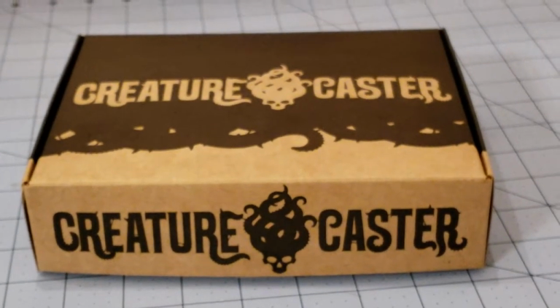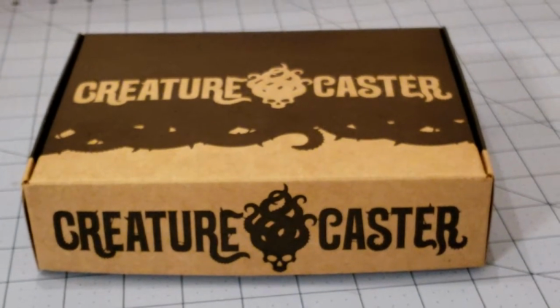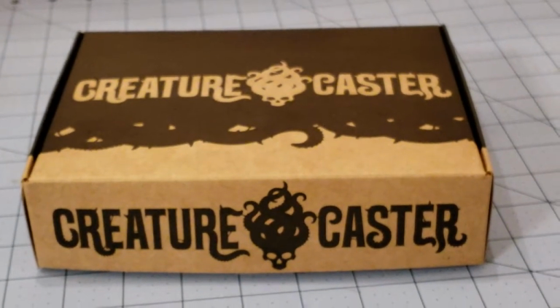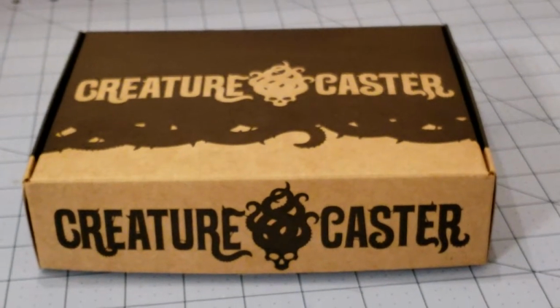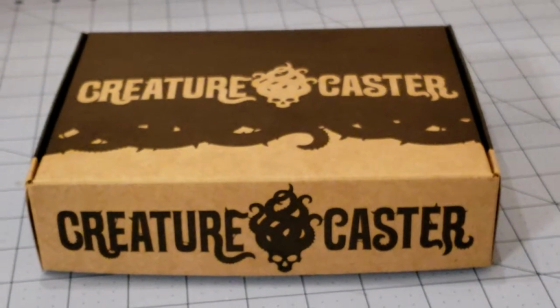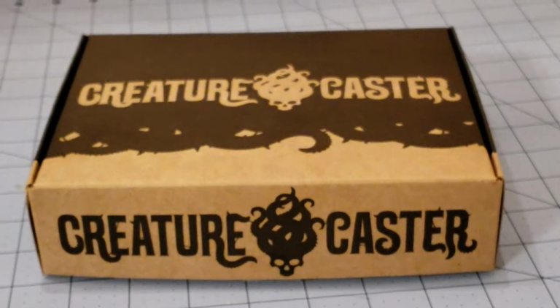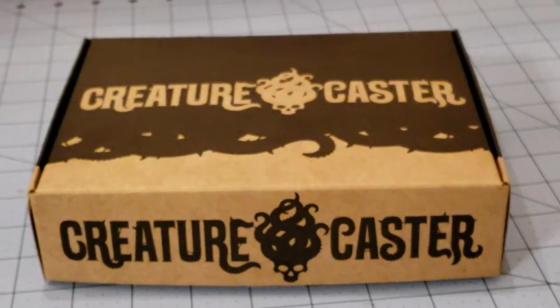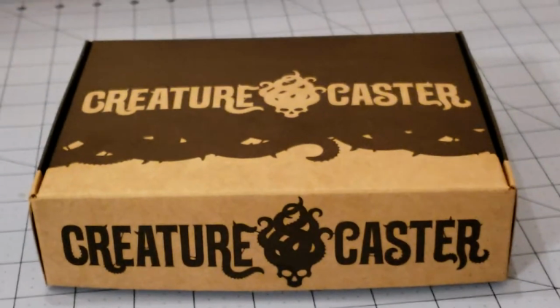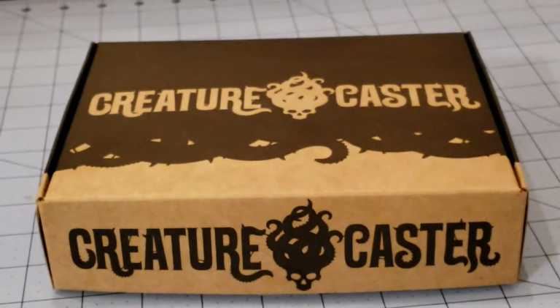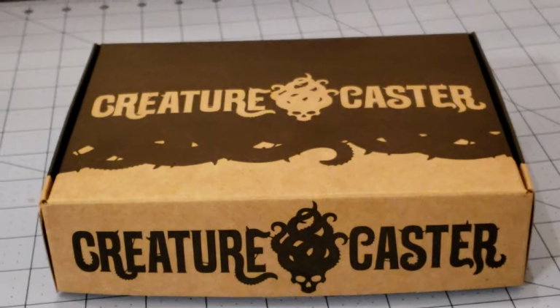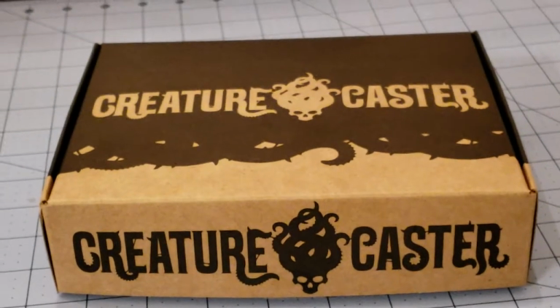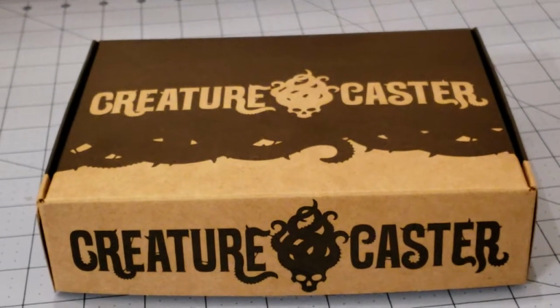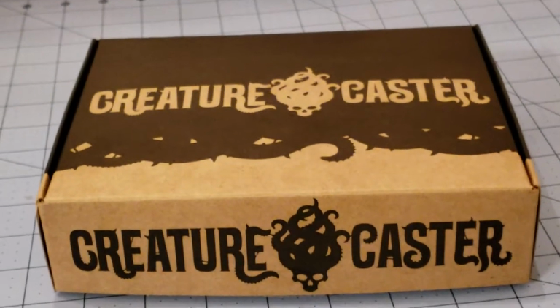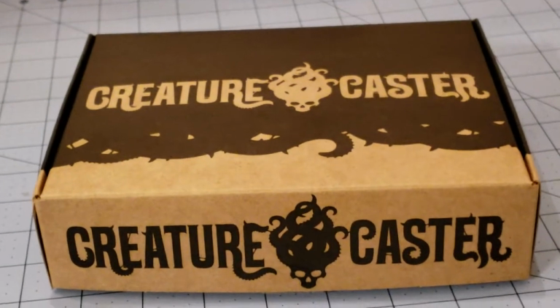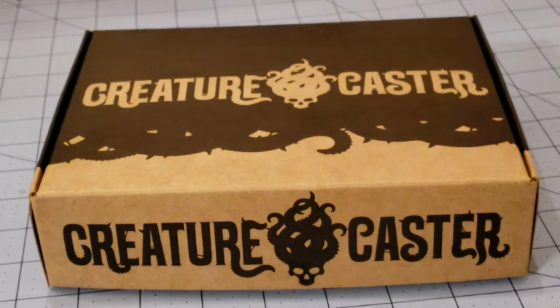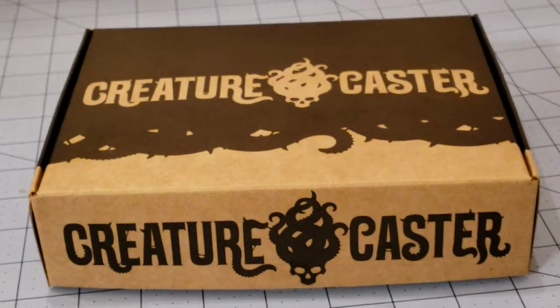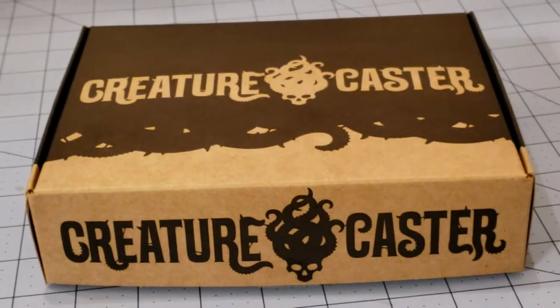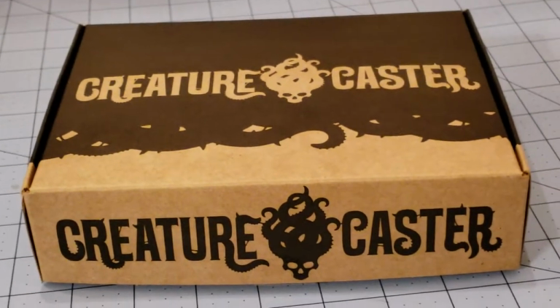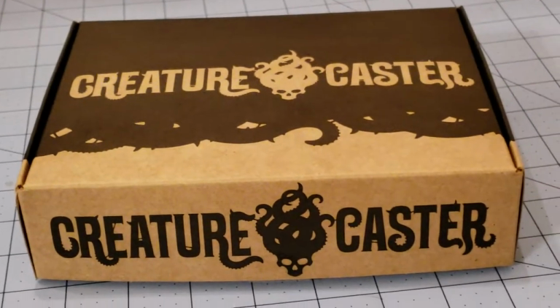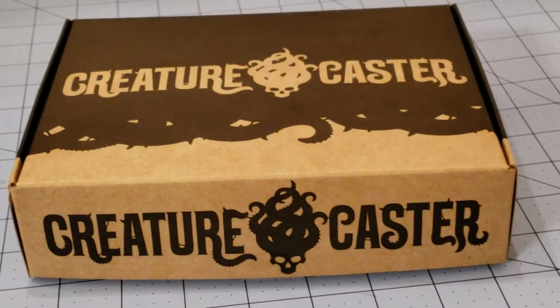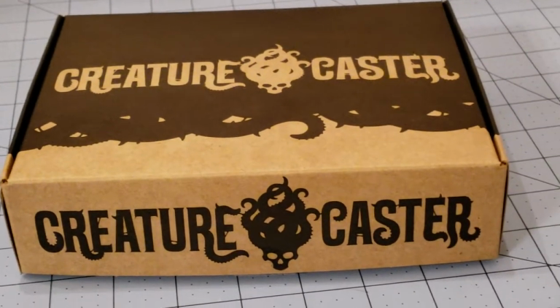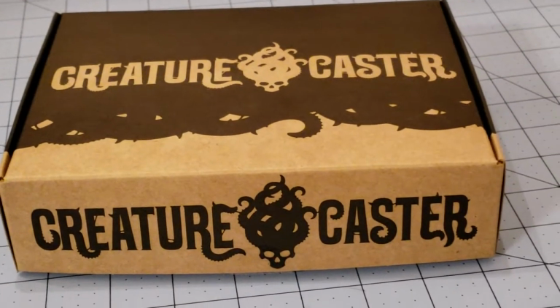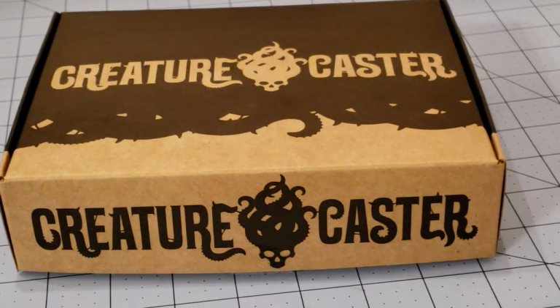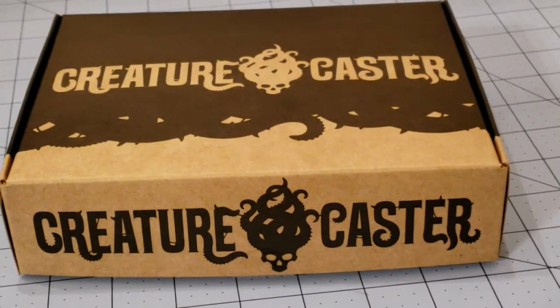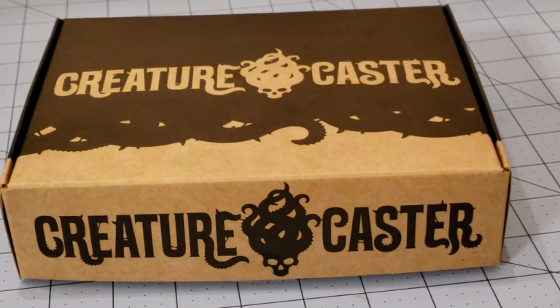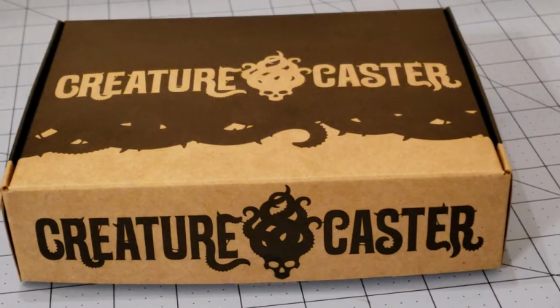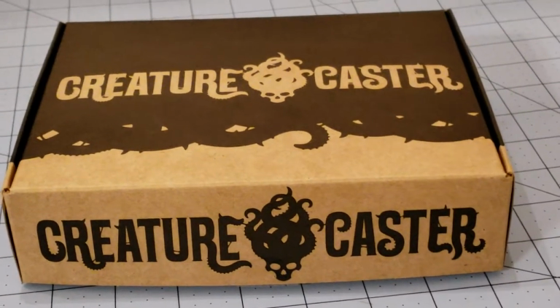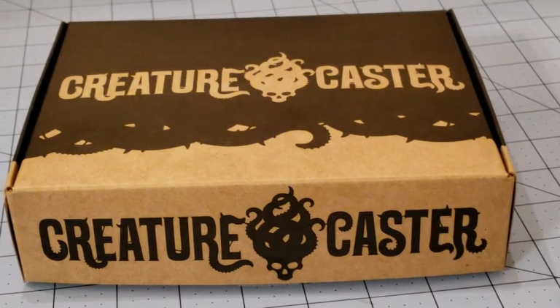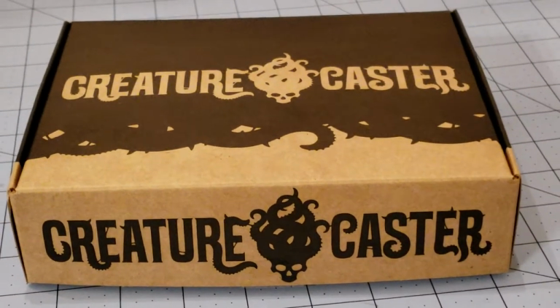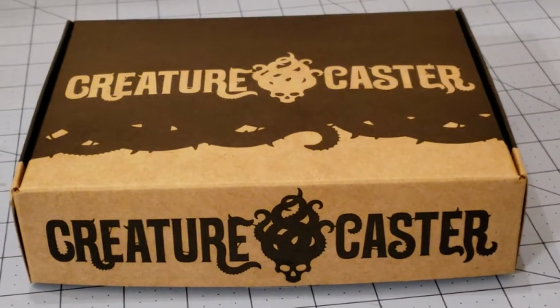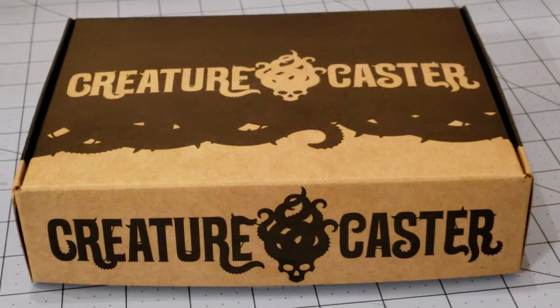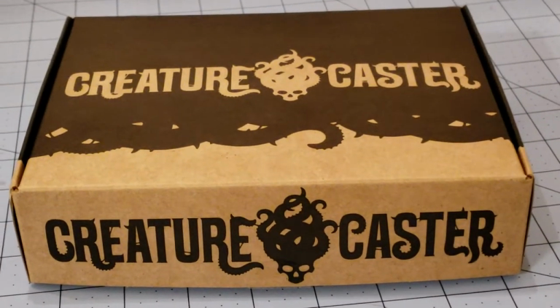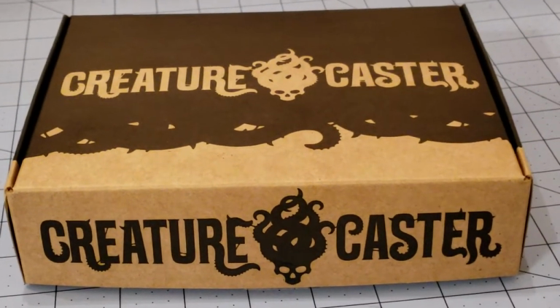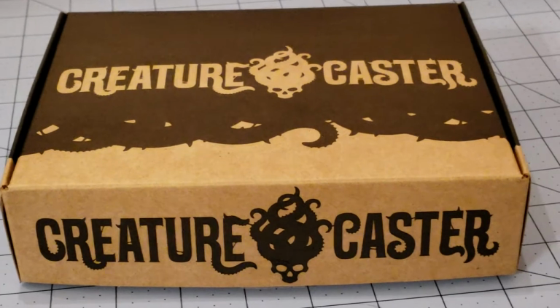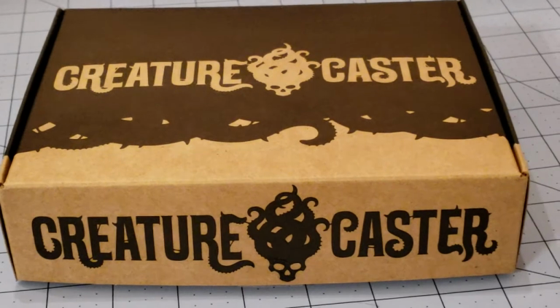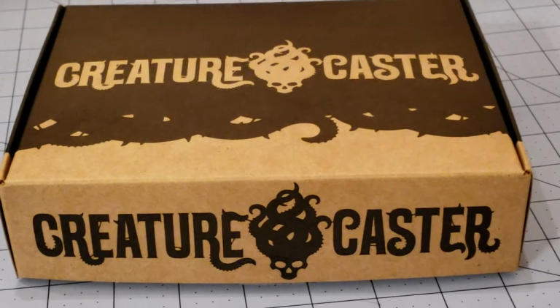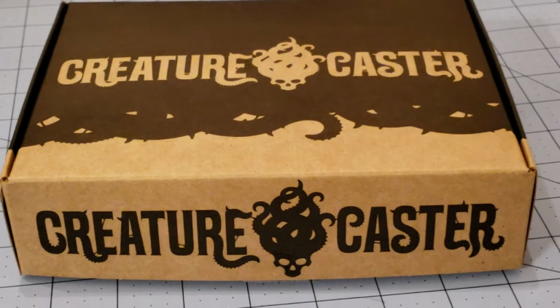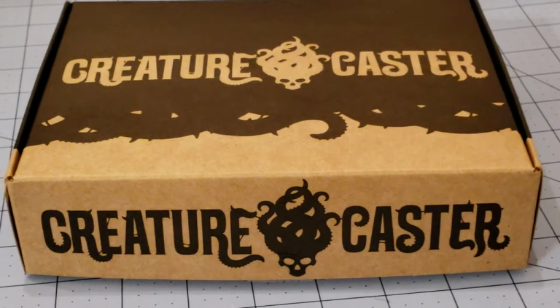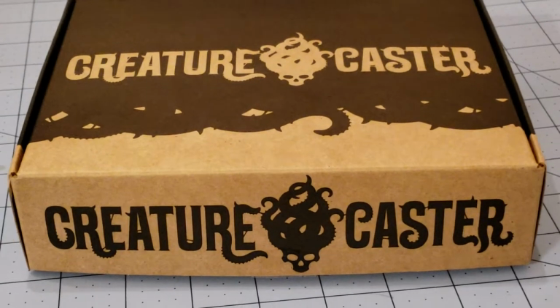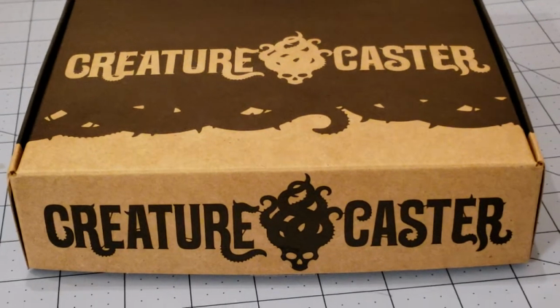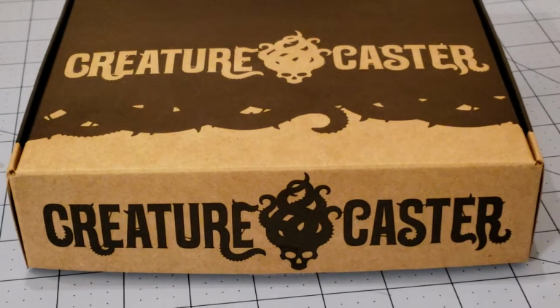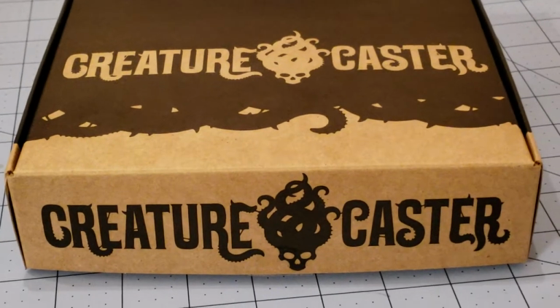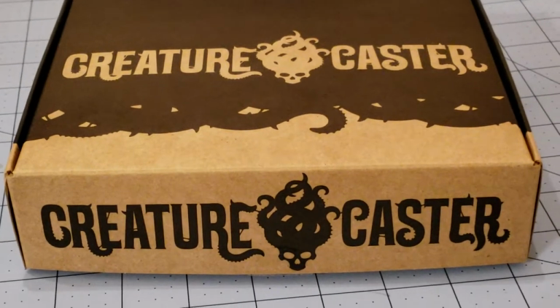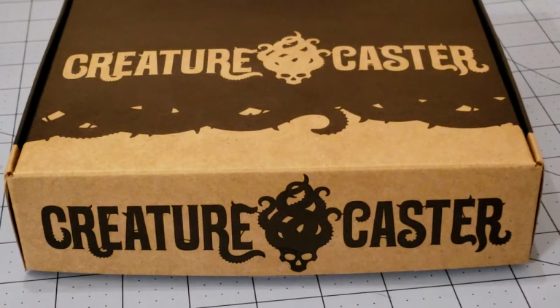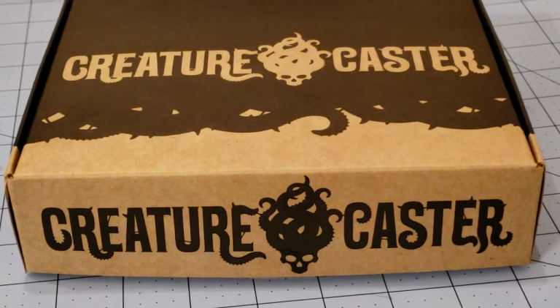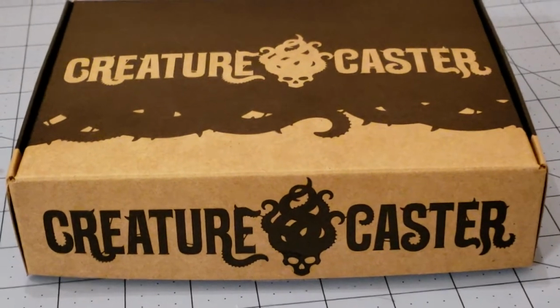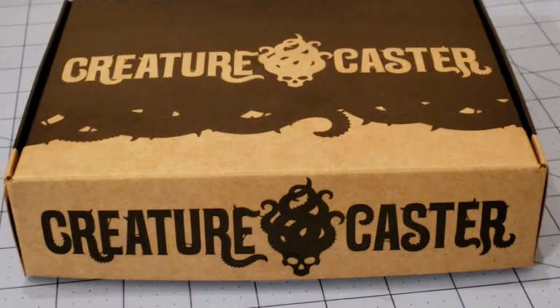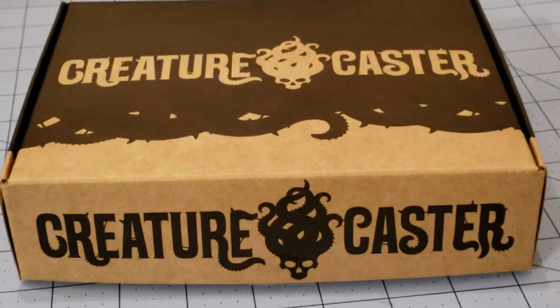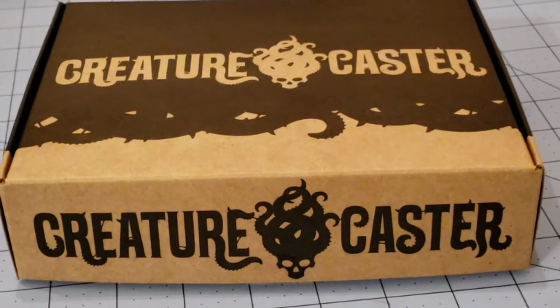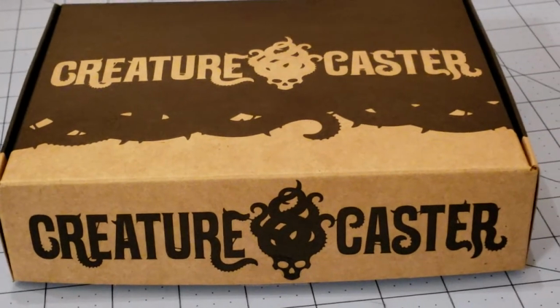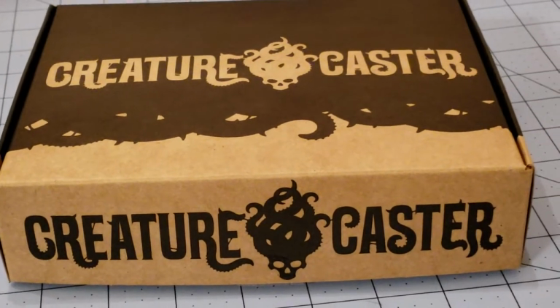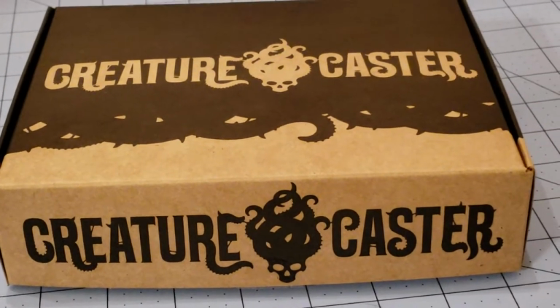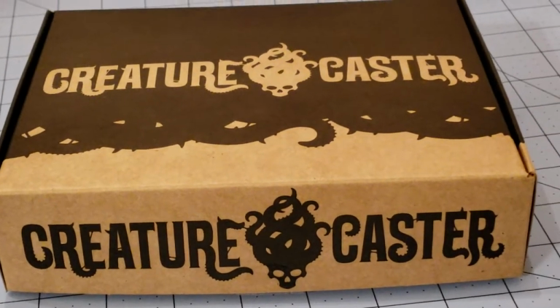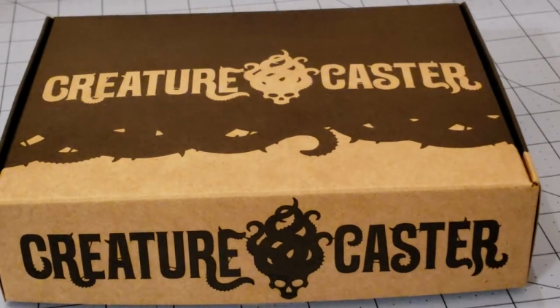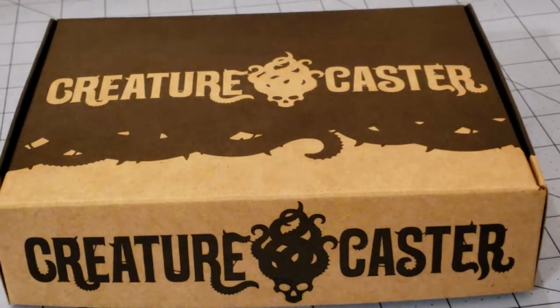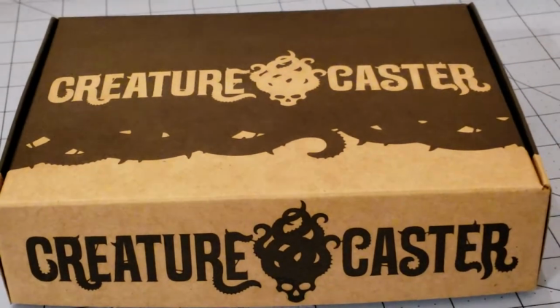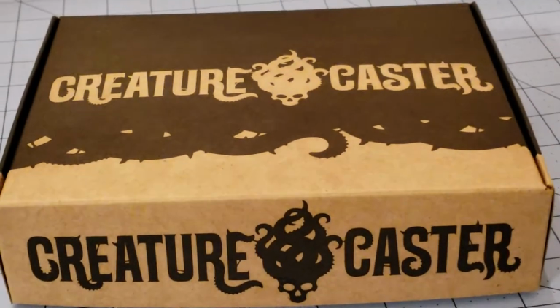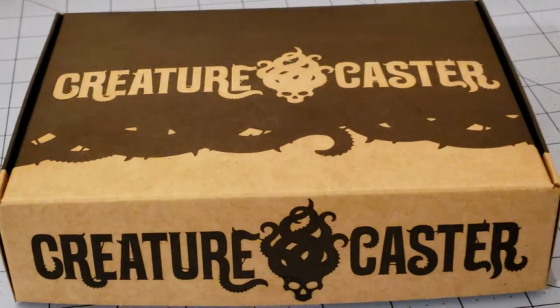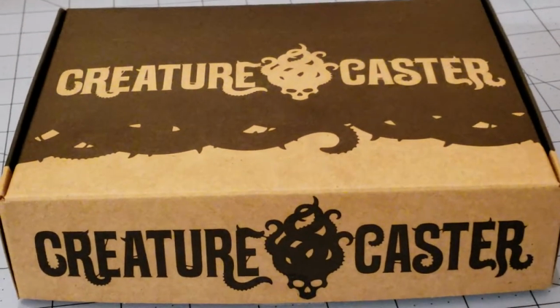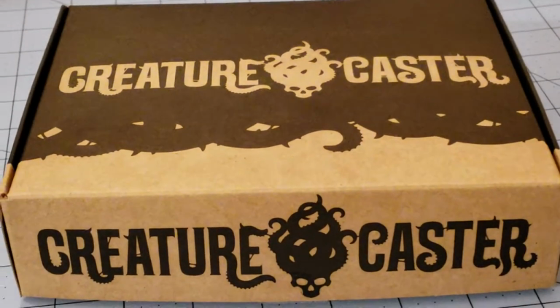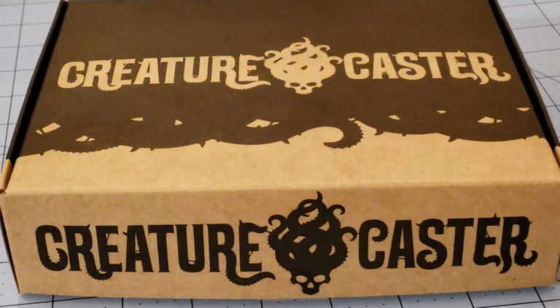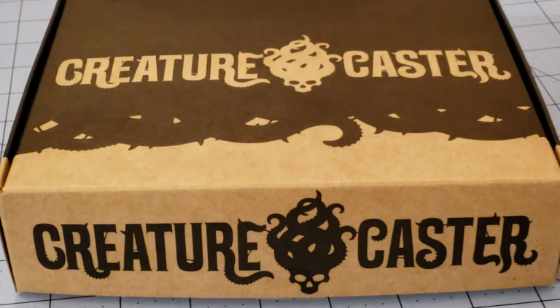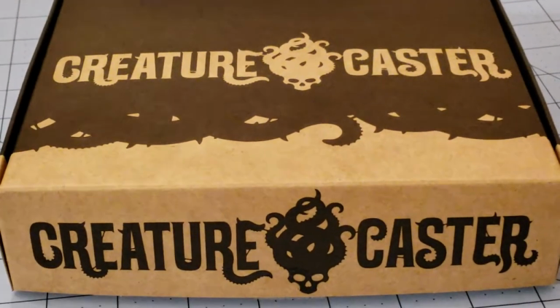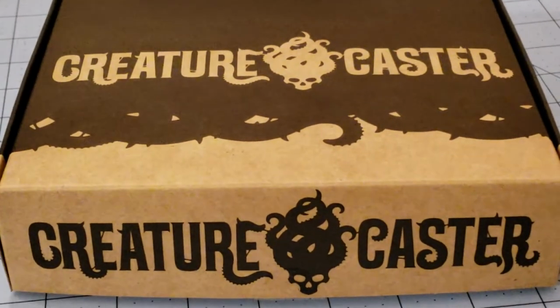Hello everybody. Highlord Tamburlaine with today's Obscurity and Miniature, which comes to us from Creaturecaster out of Canada.